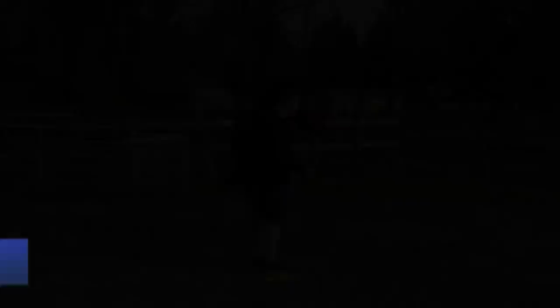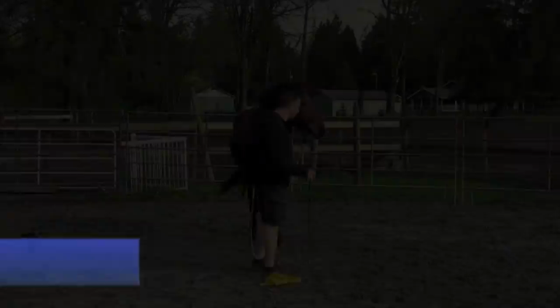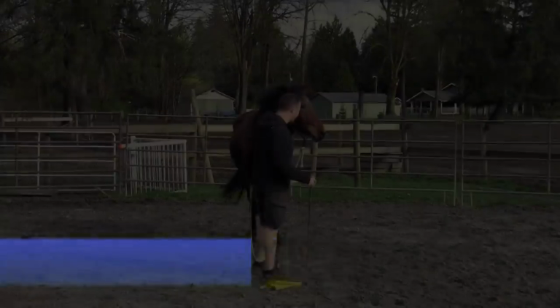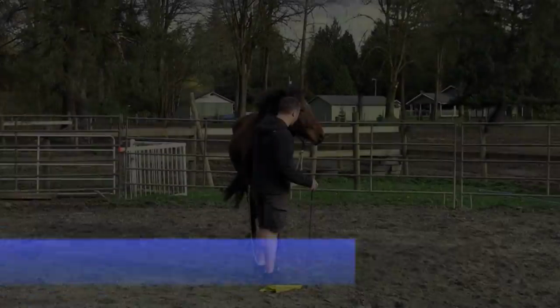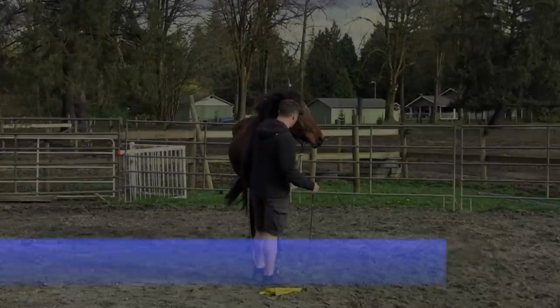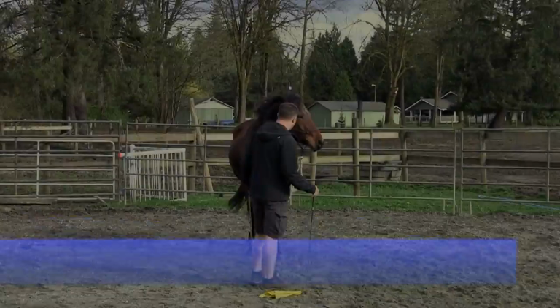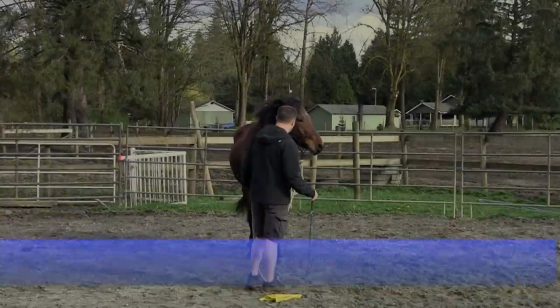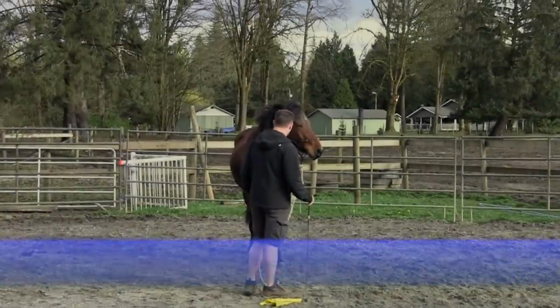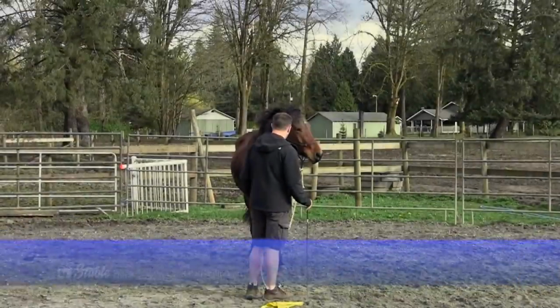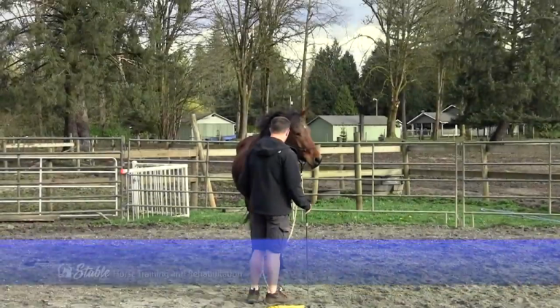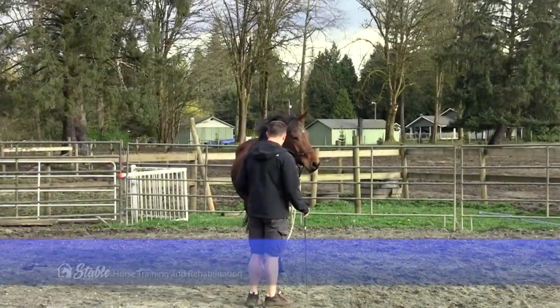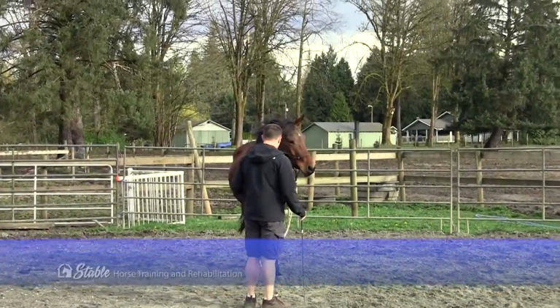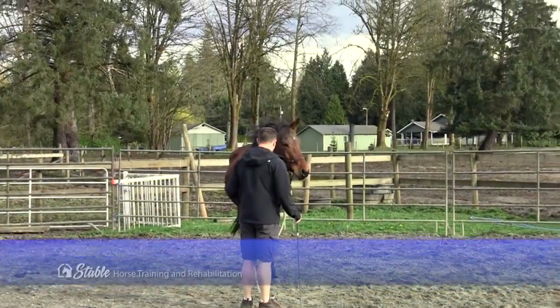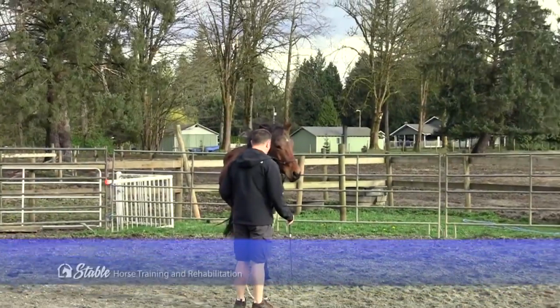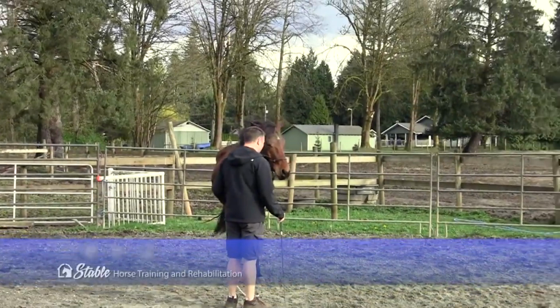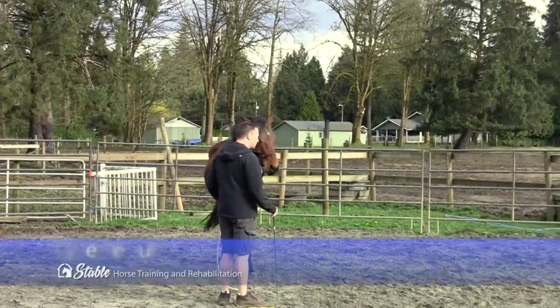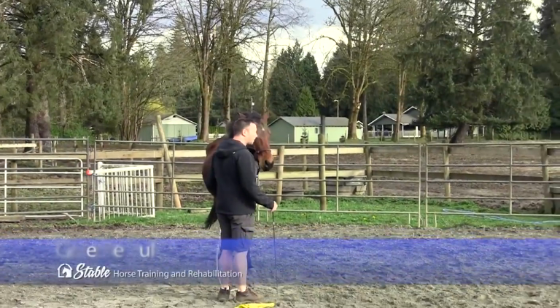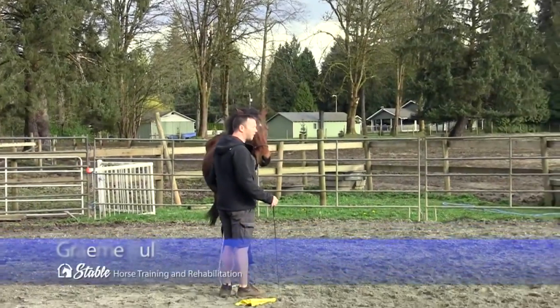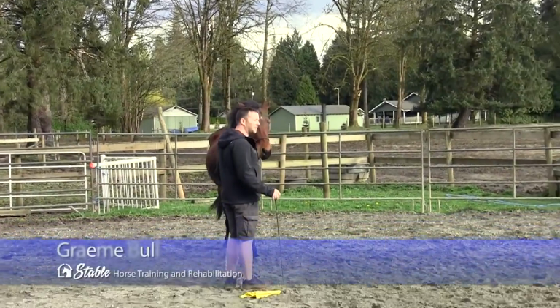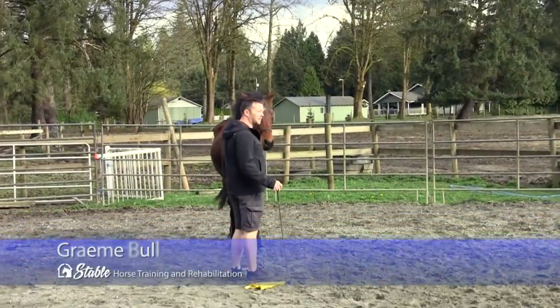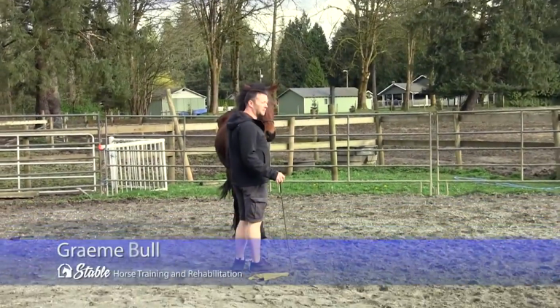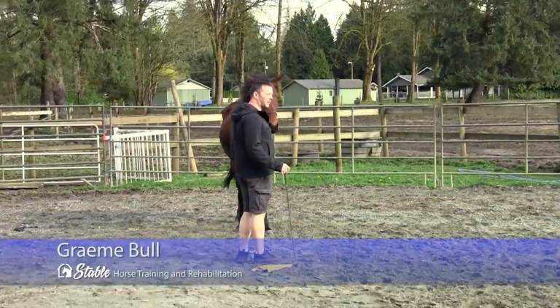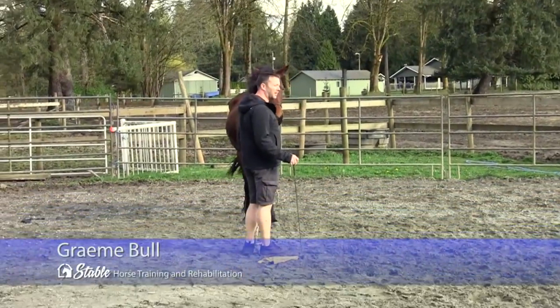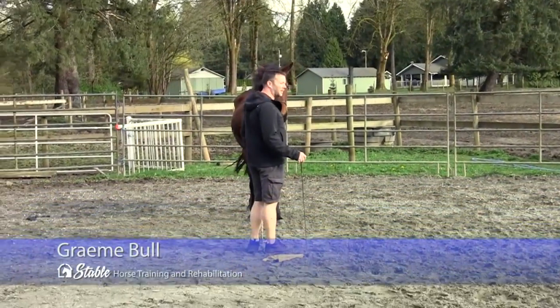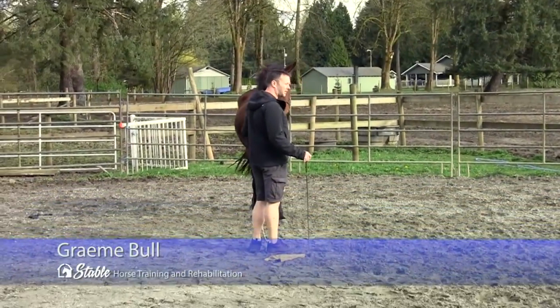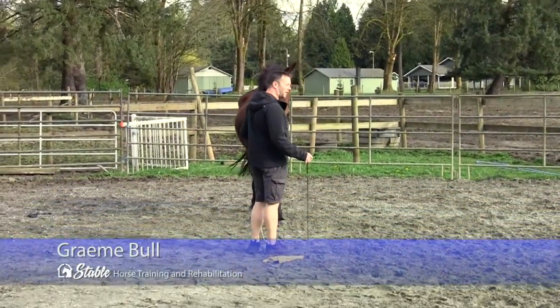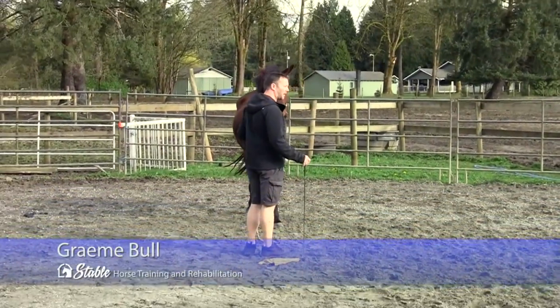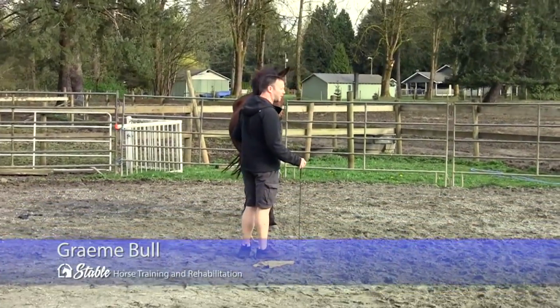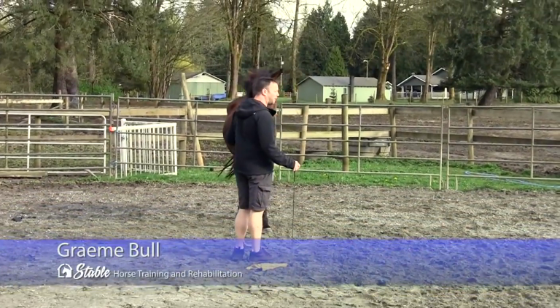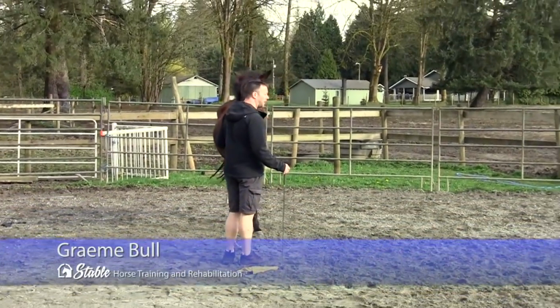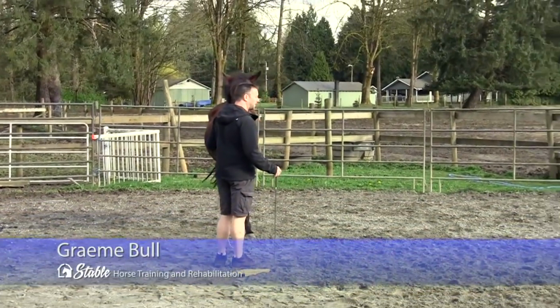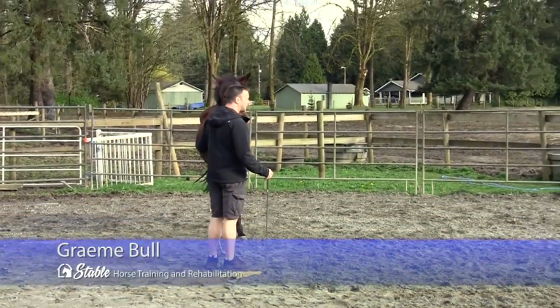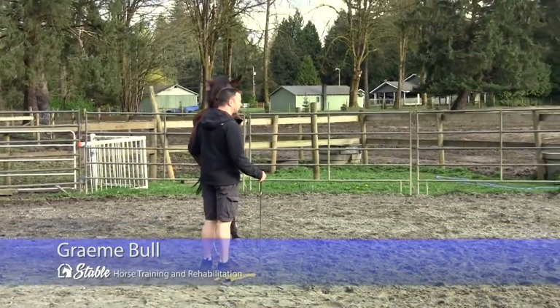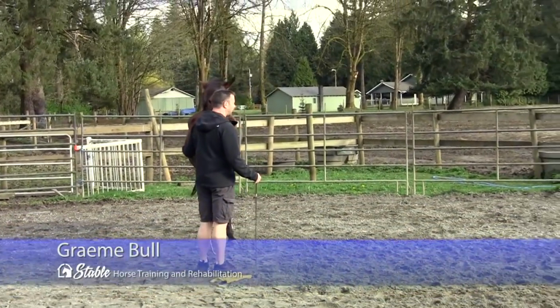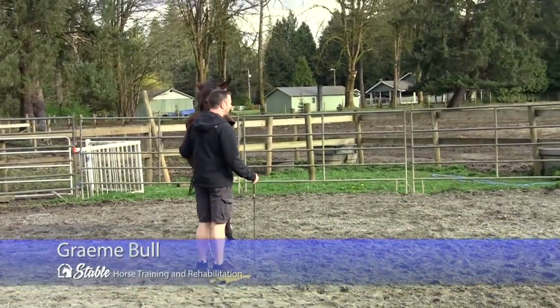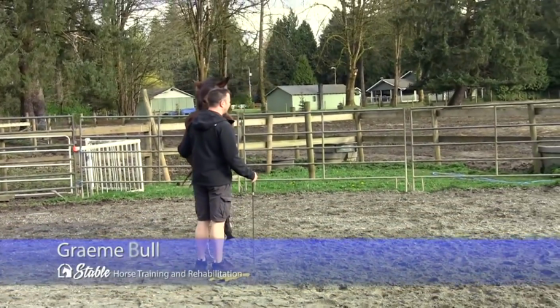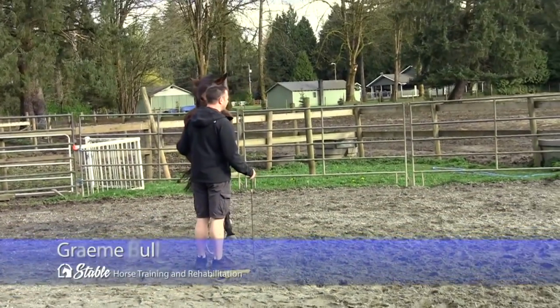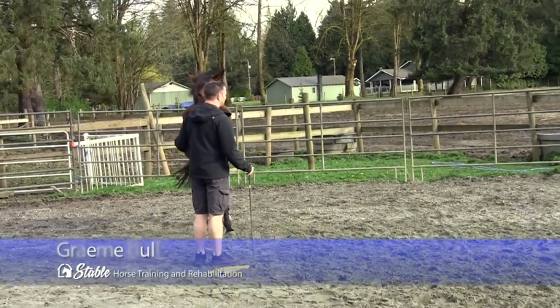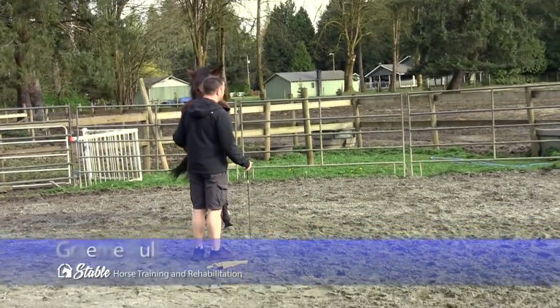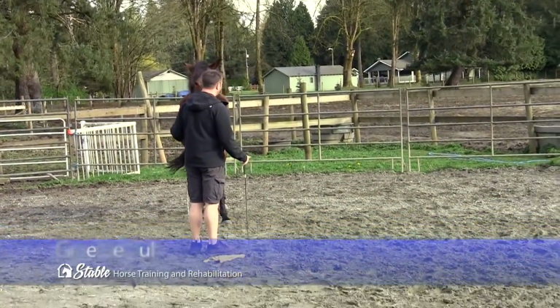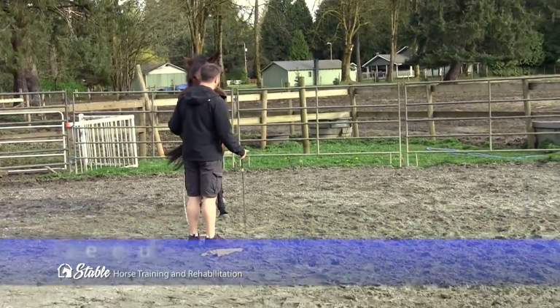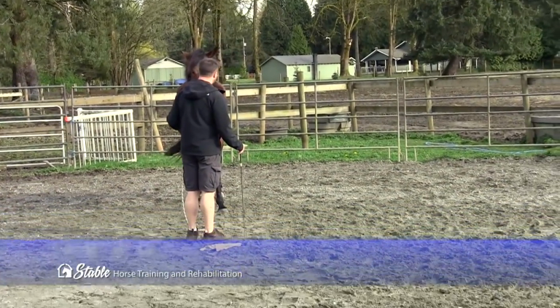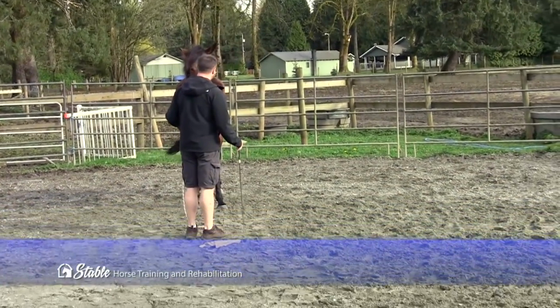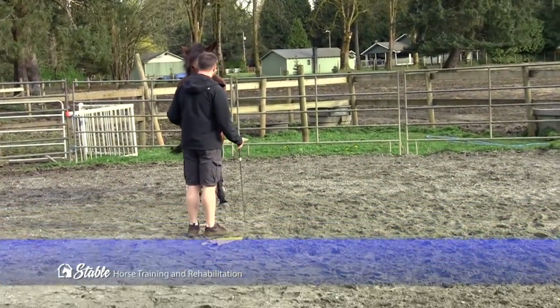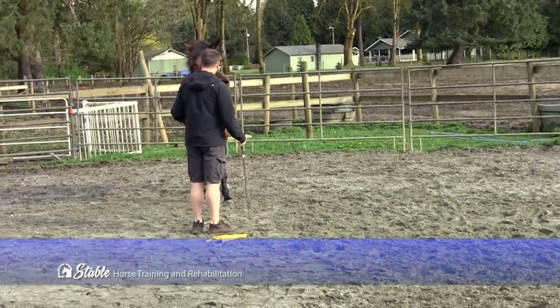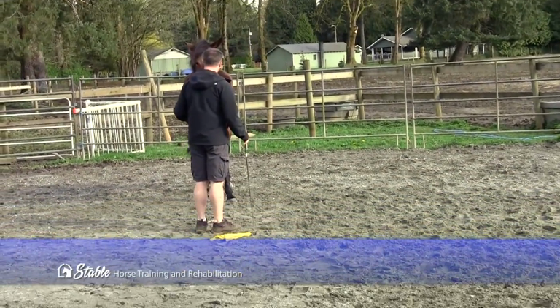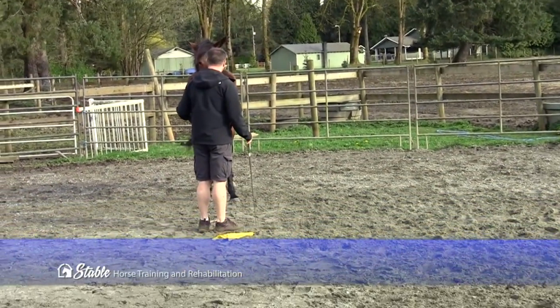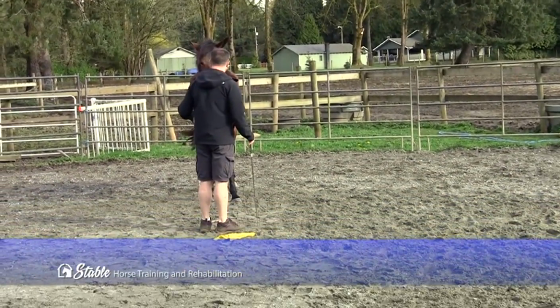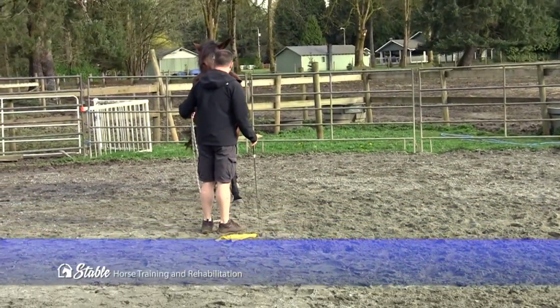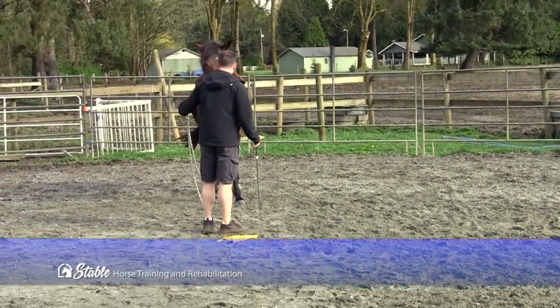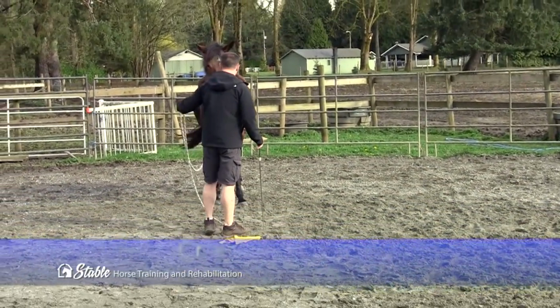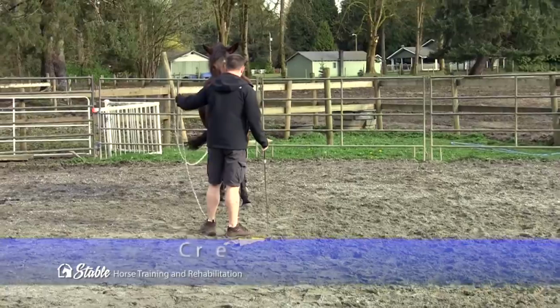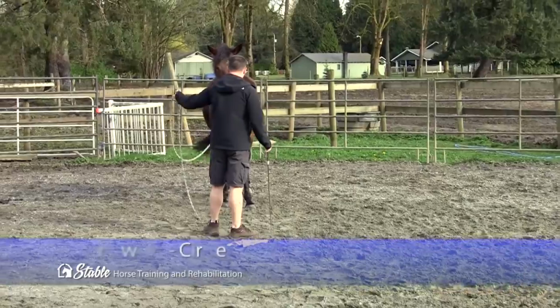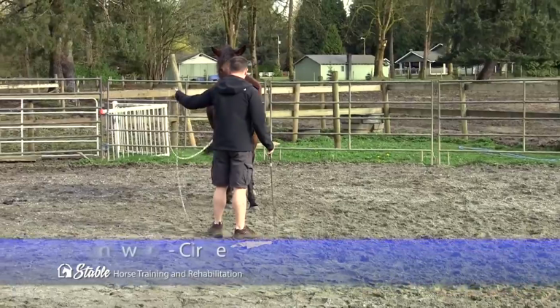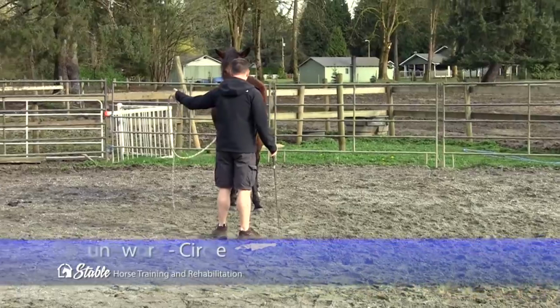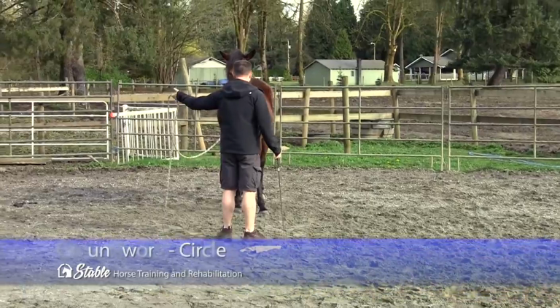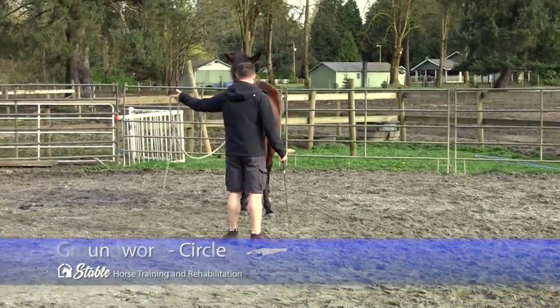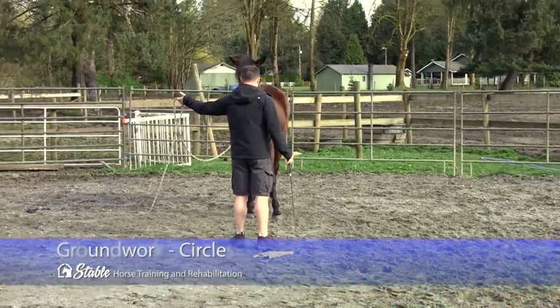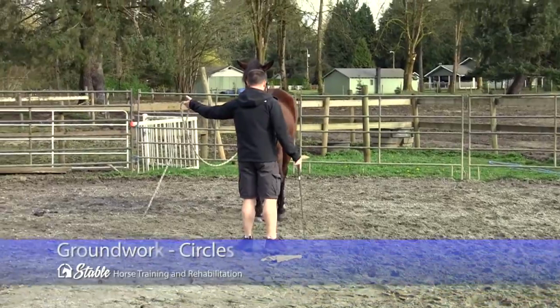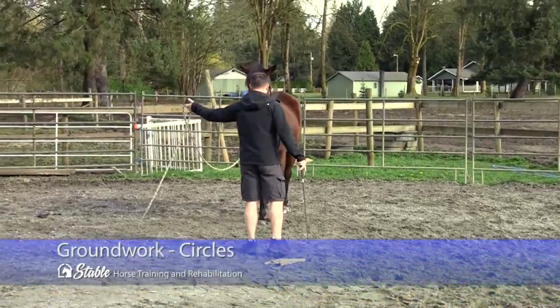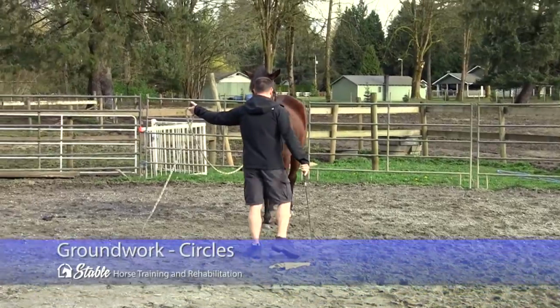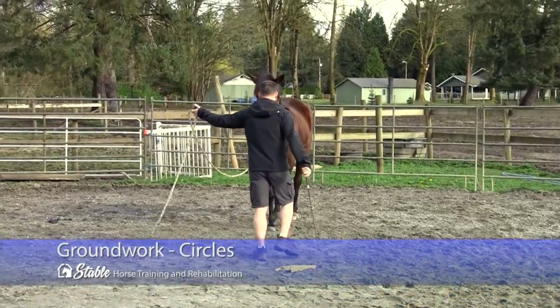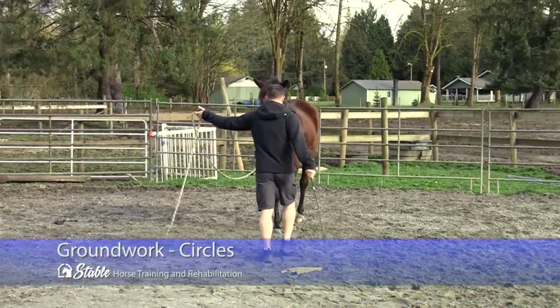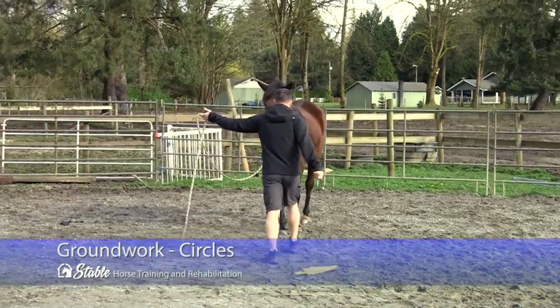Hey everybody, Graham Bull here for Stable Horse Training and Rehabilitation. Today we're talking groundwork, and in this case, circles.